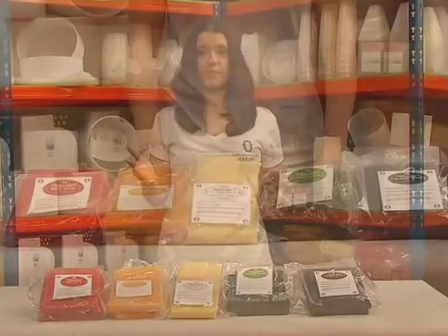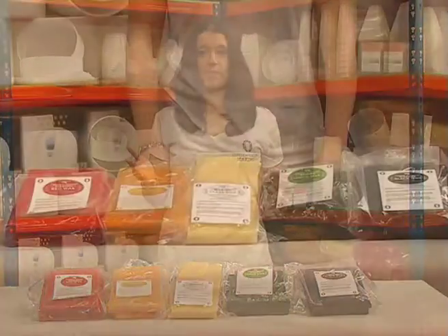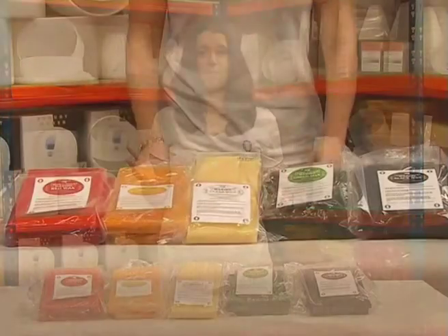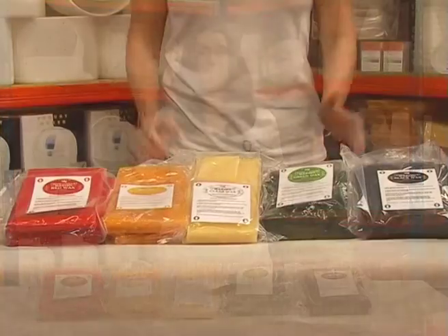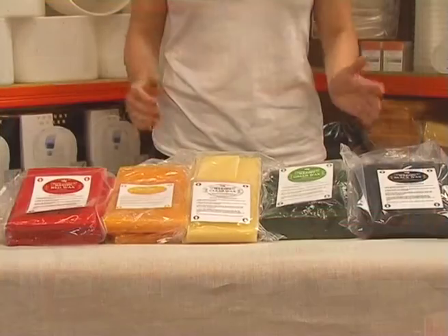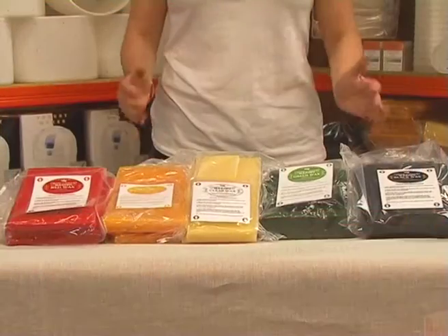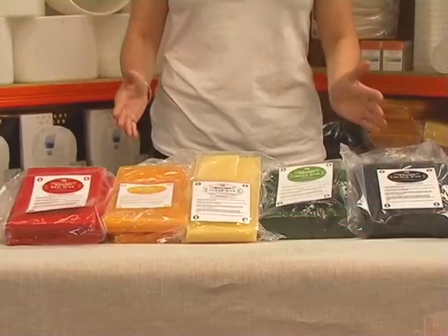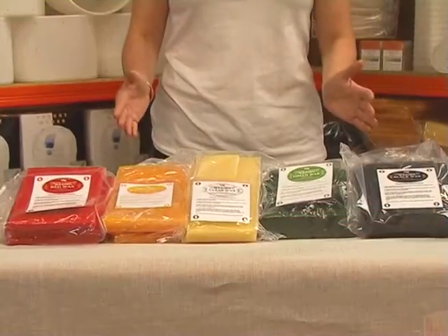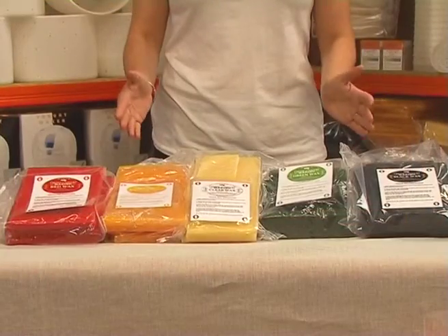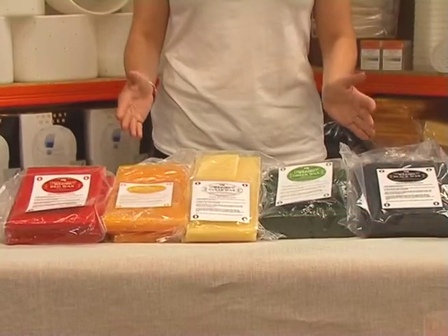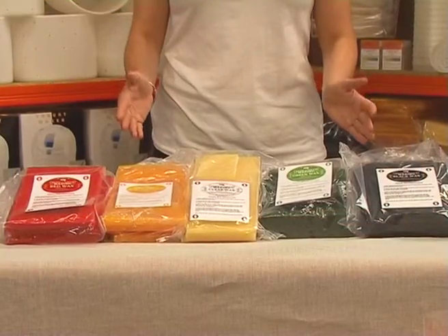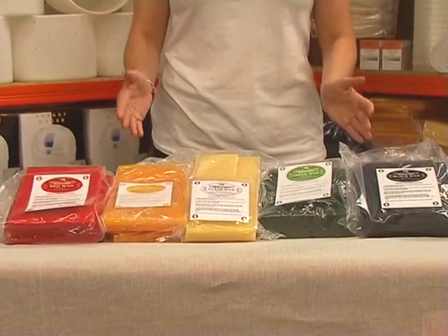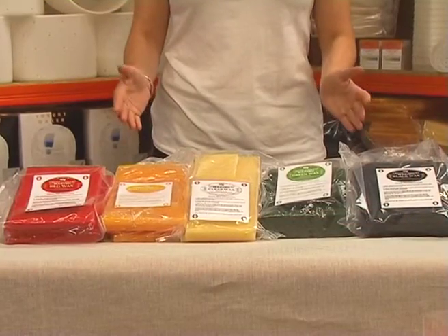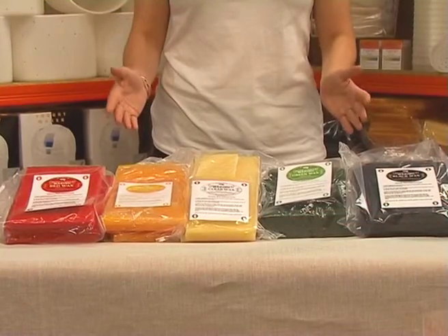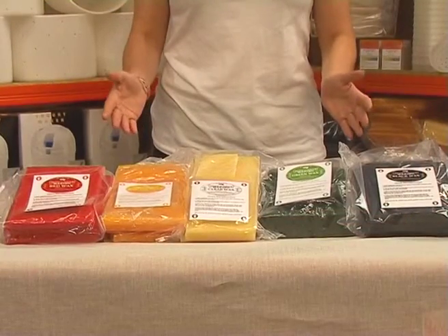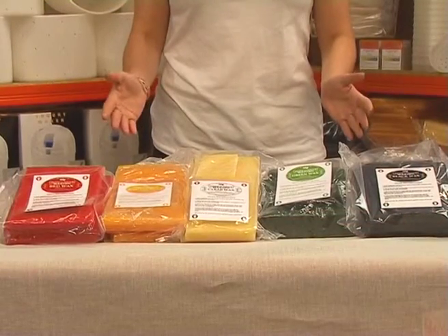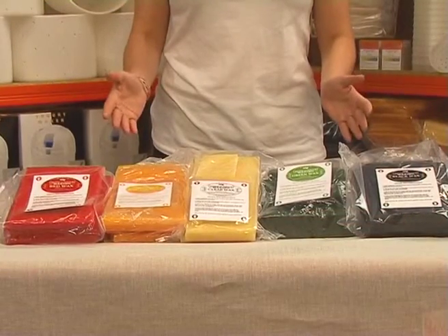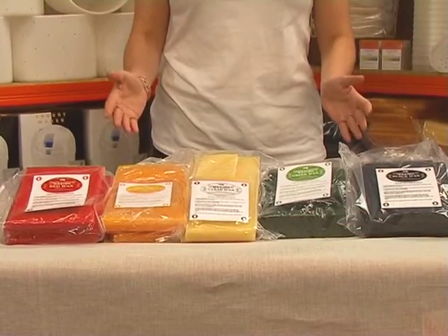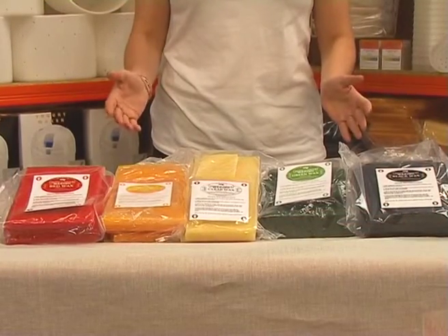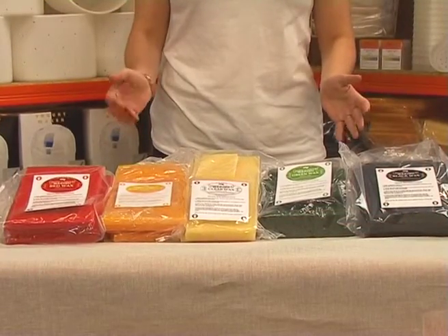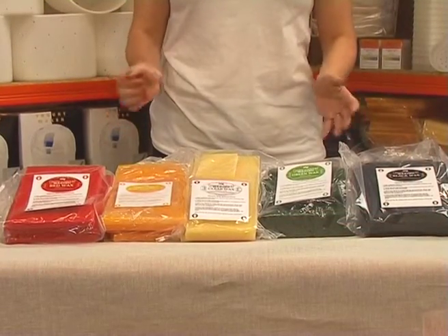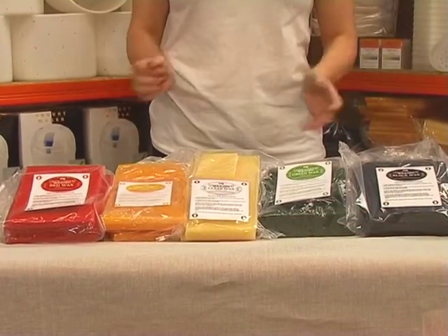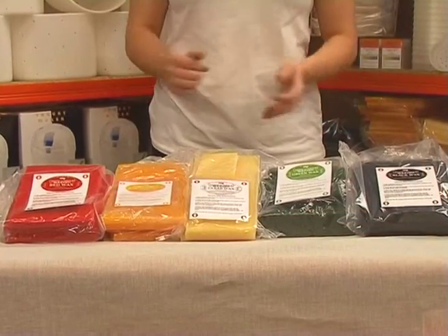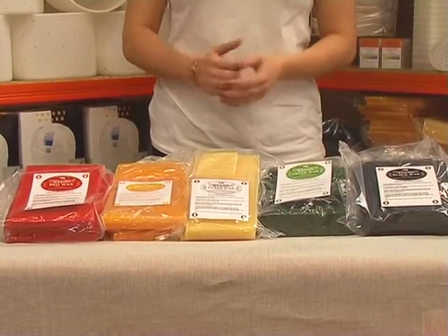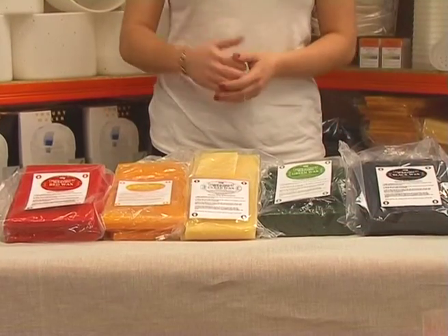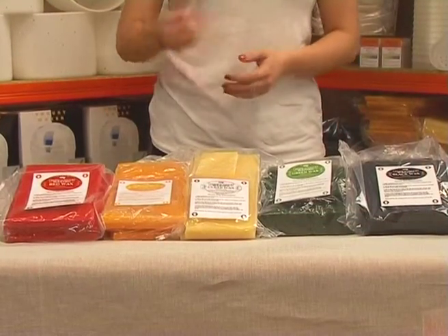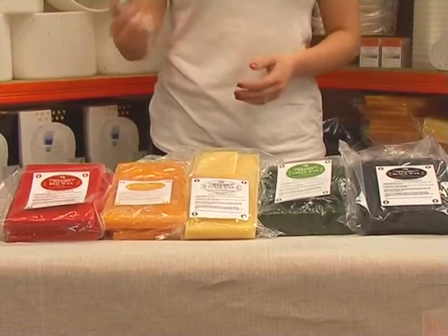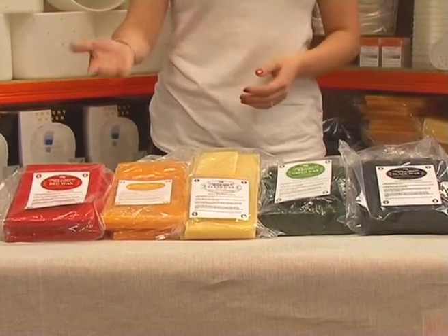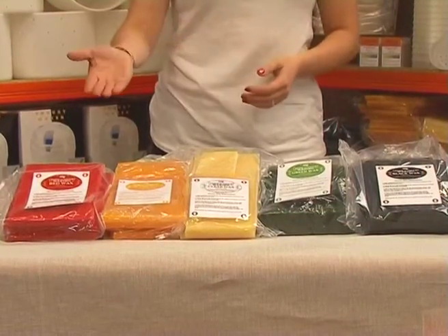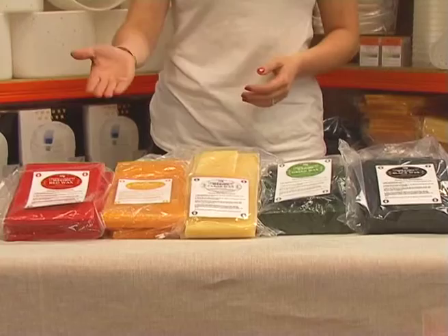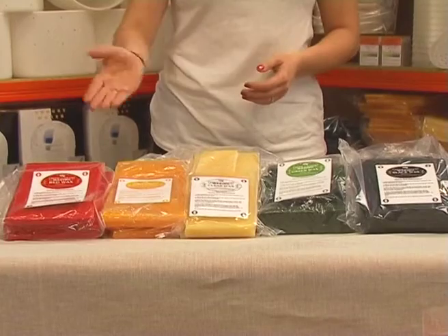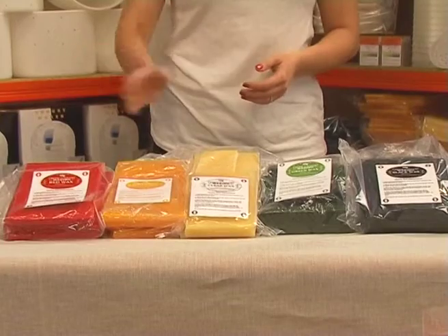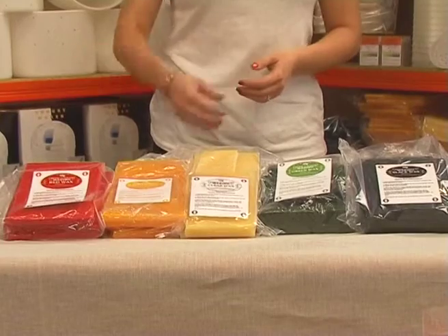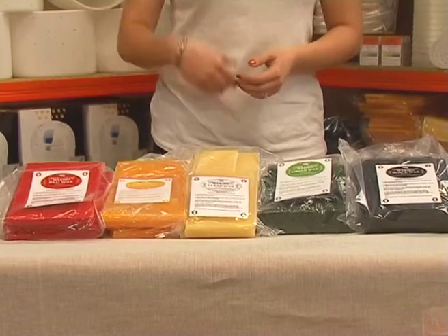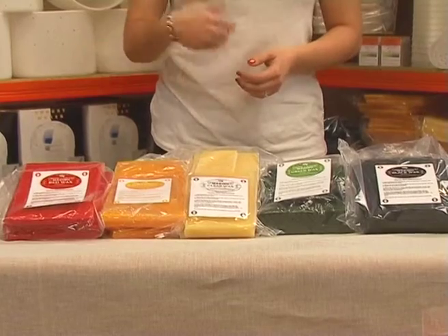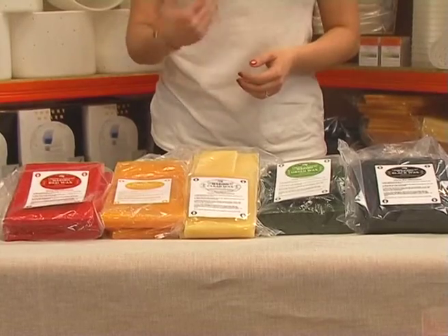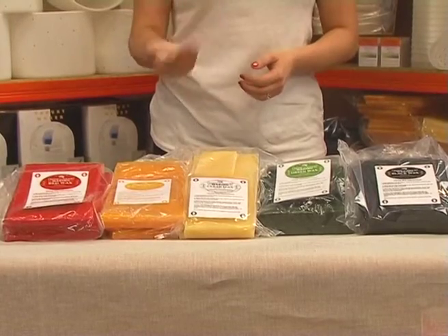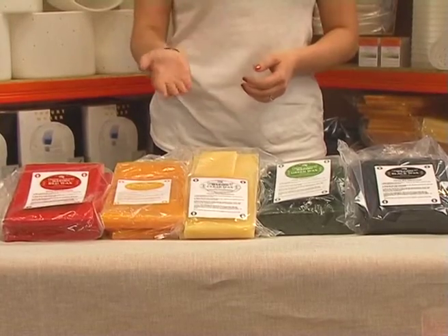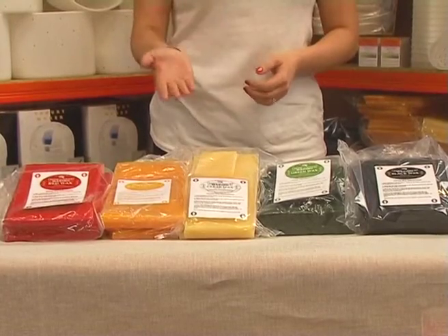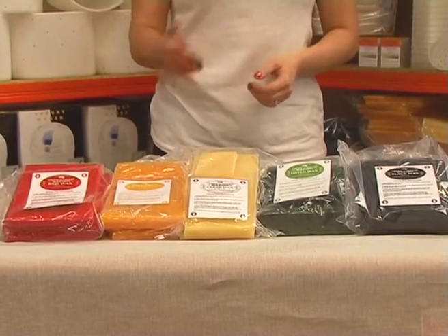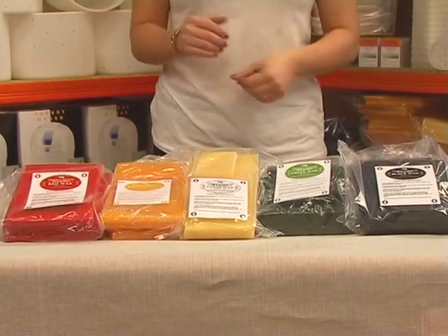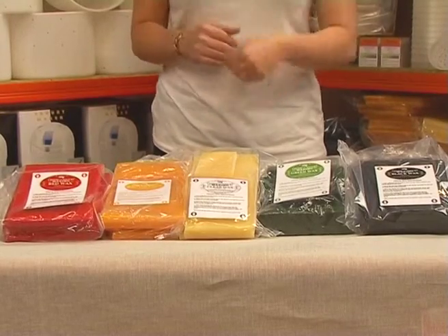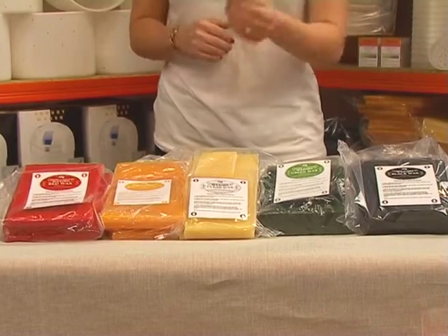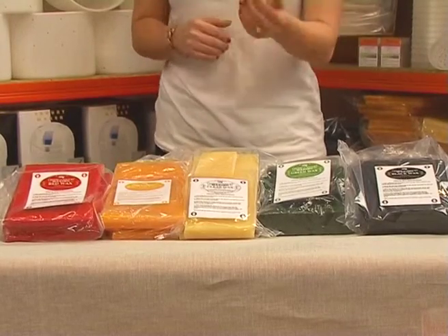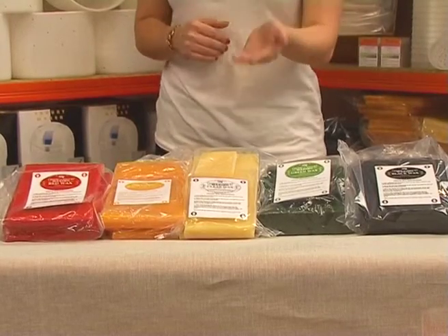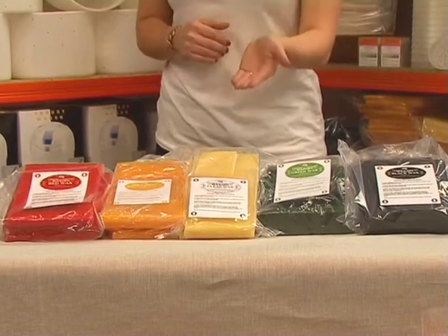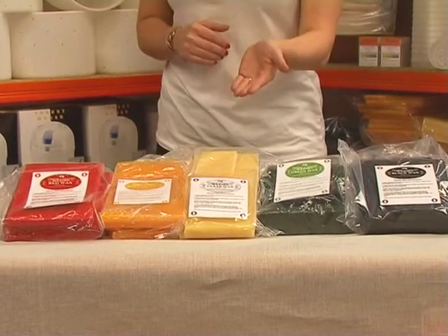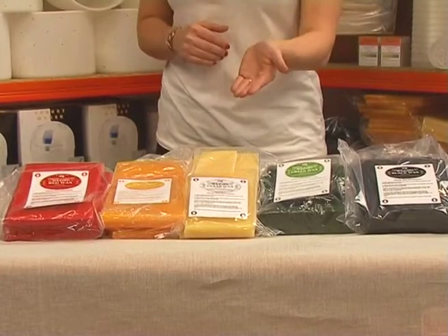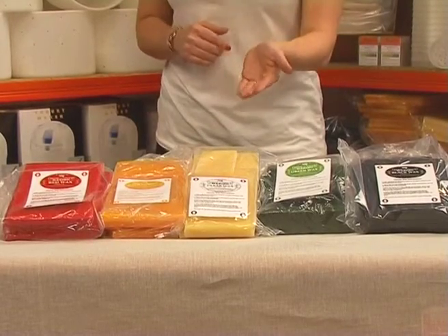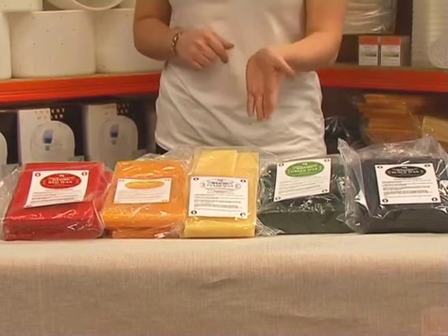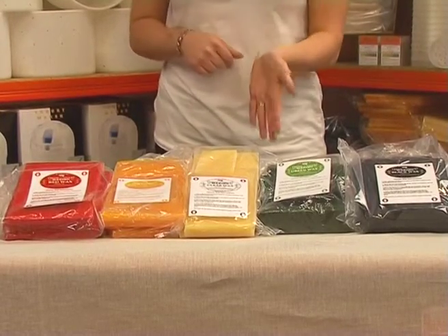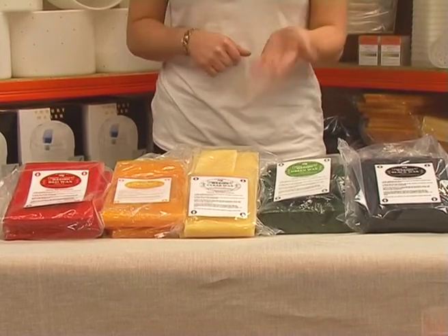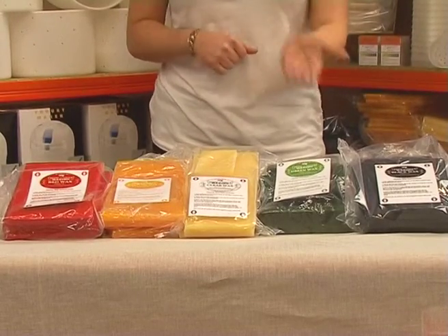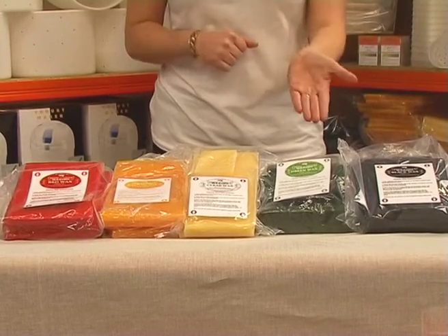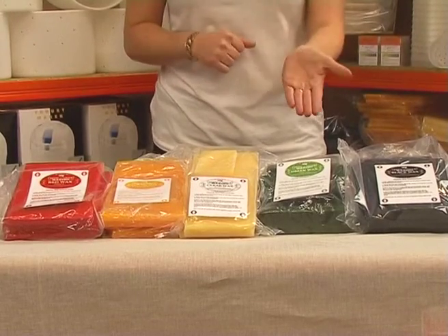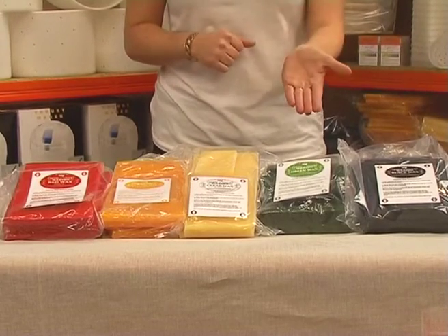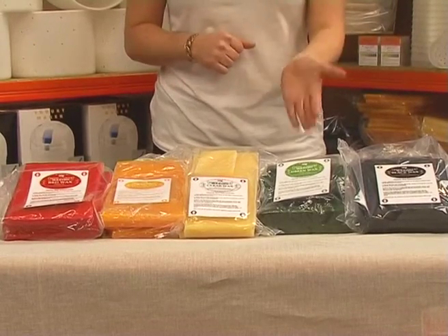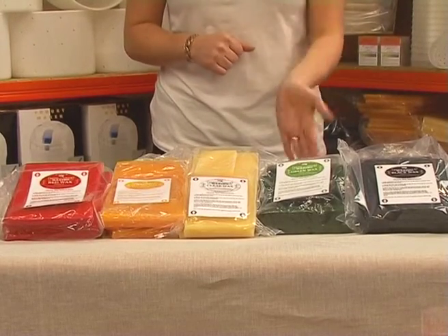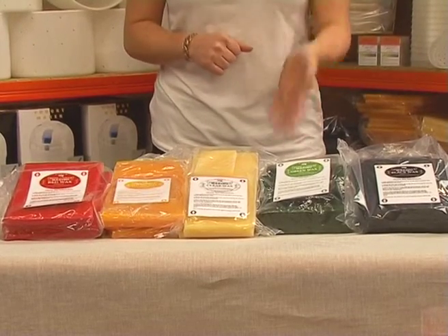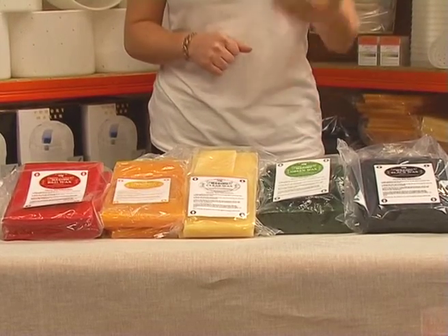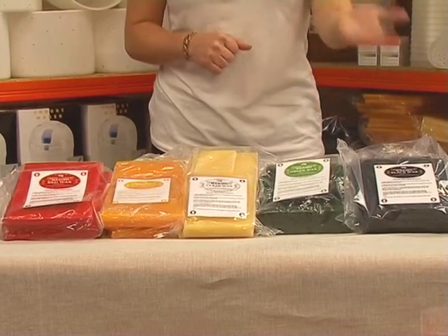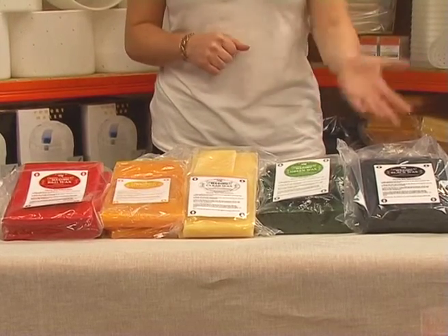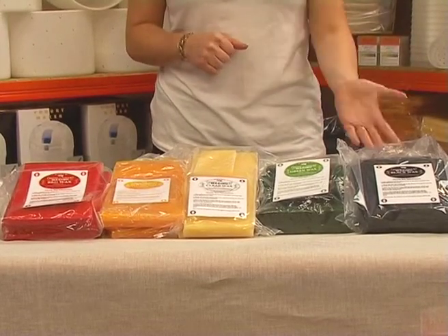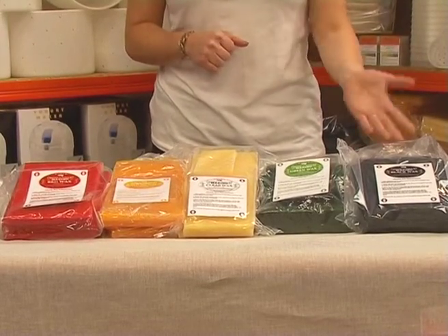We sell different colors depending on your preference: red, yellow, clear, green, or black.